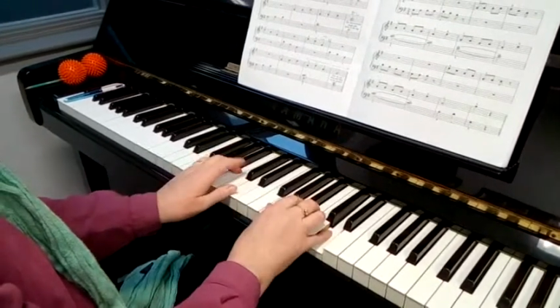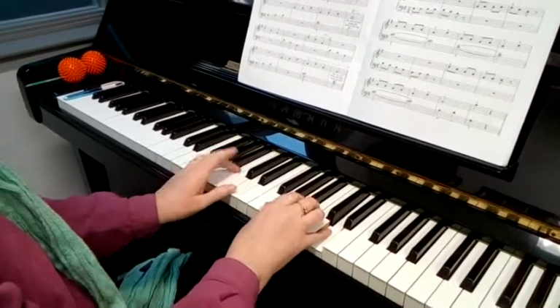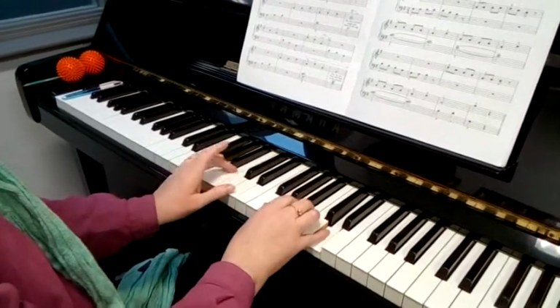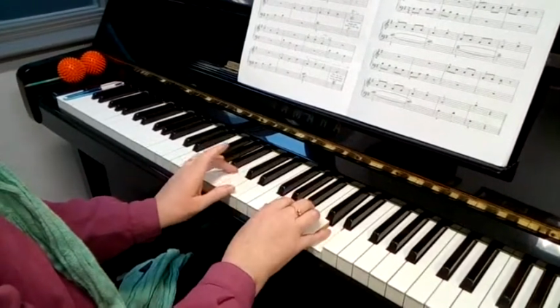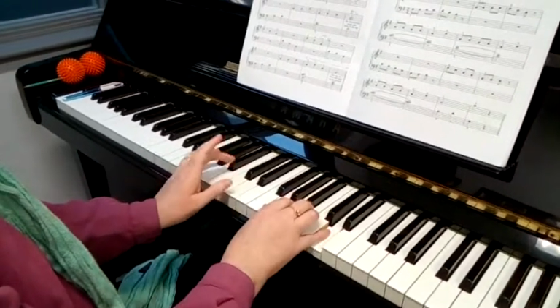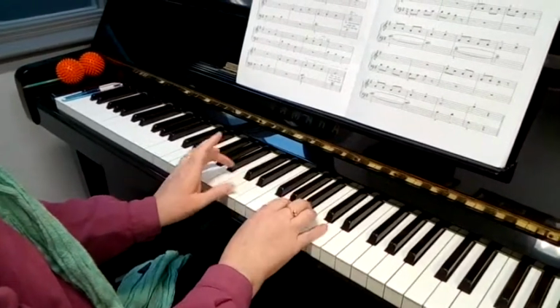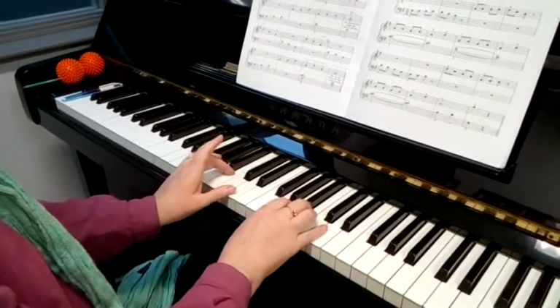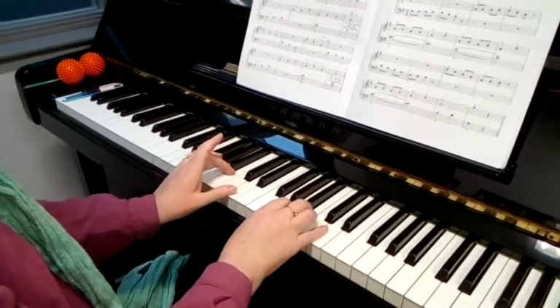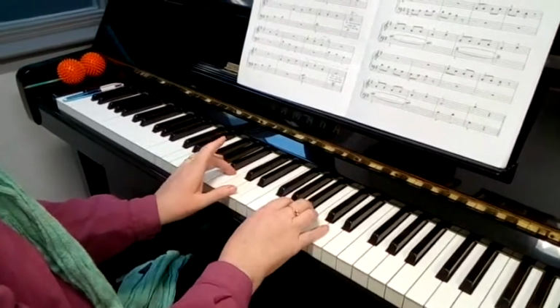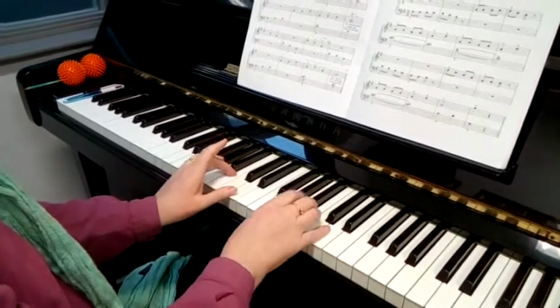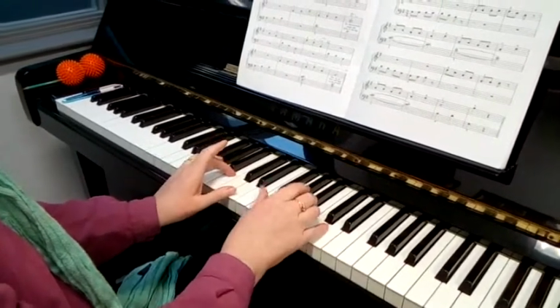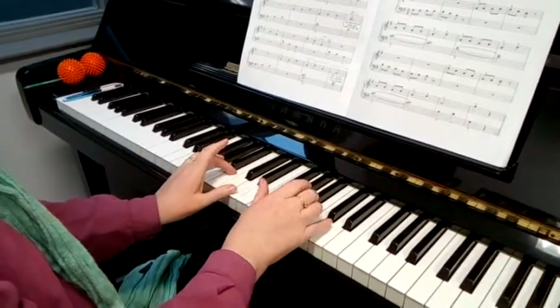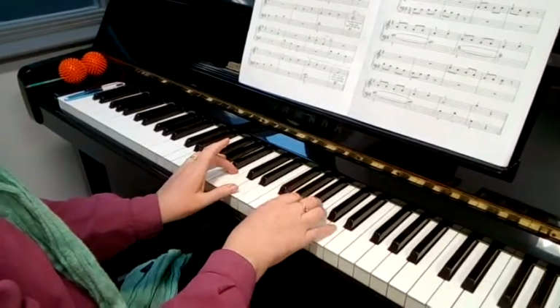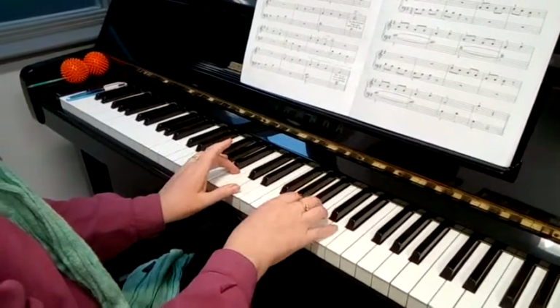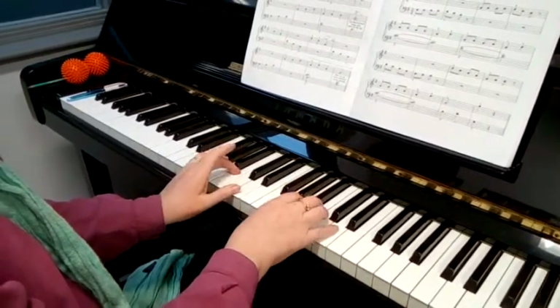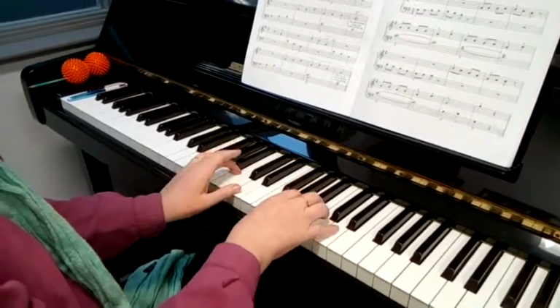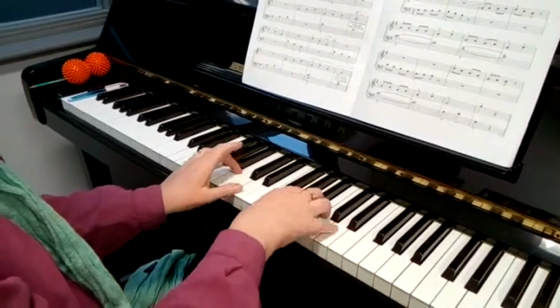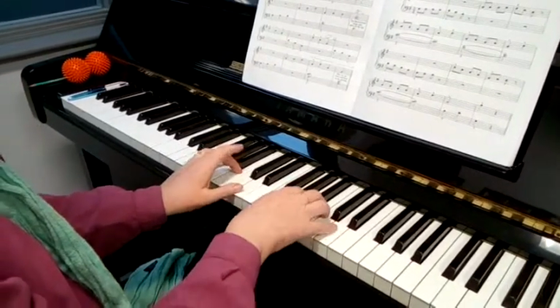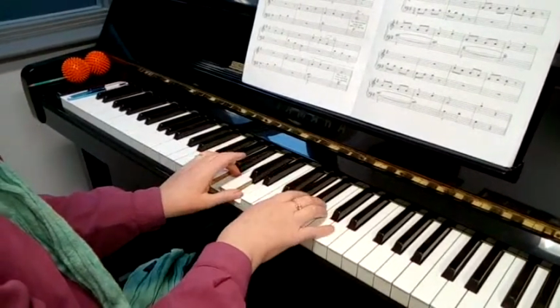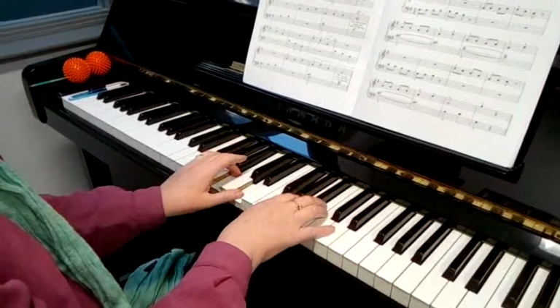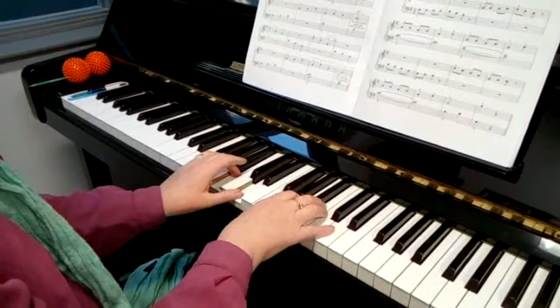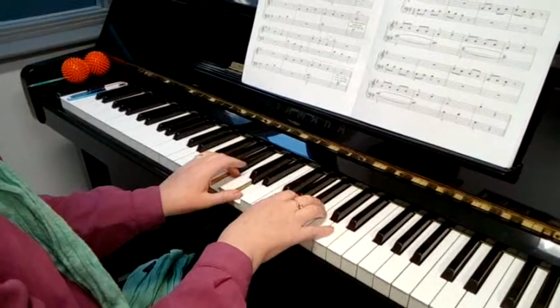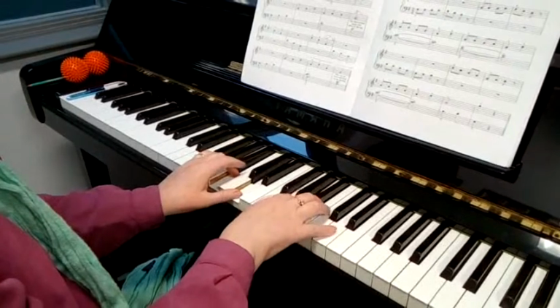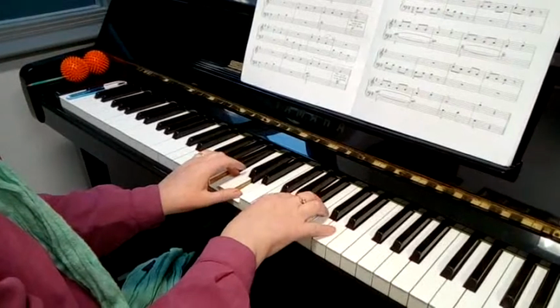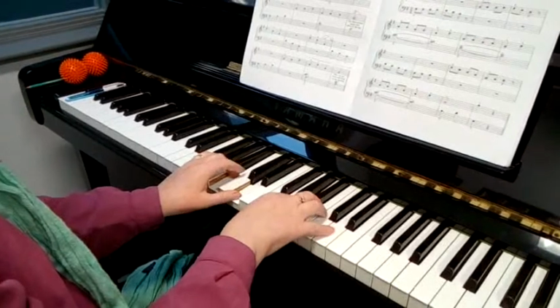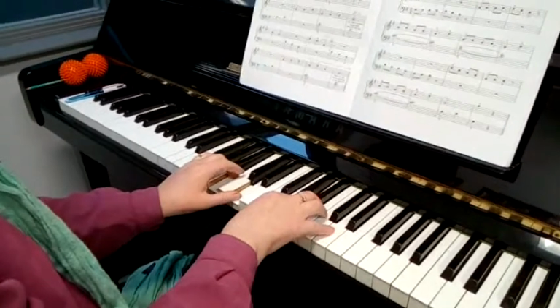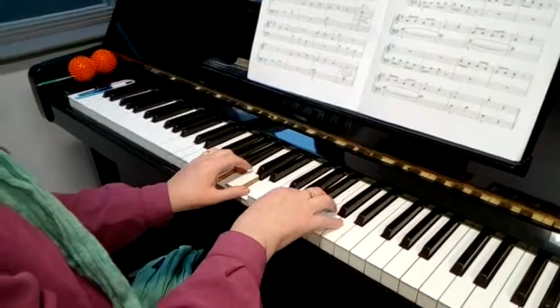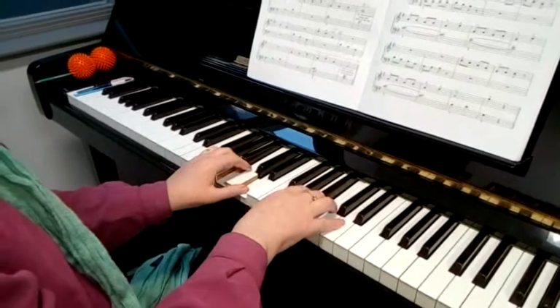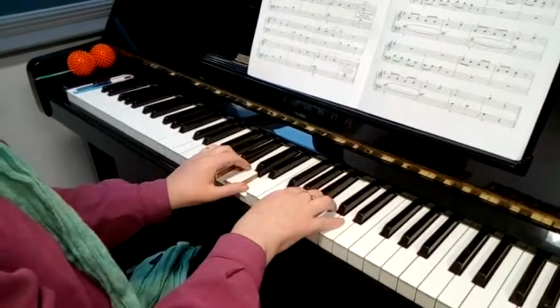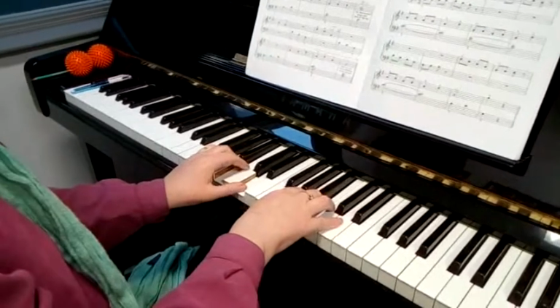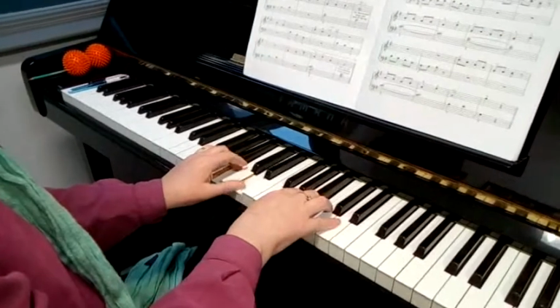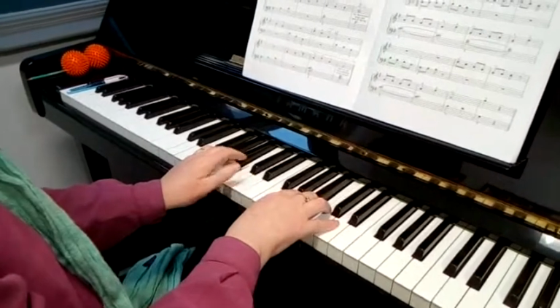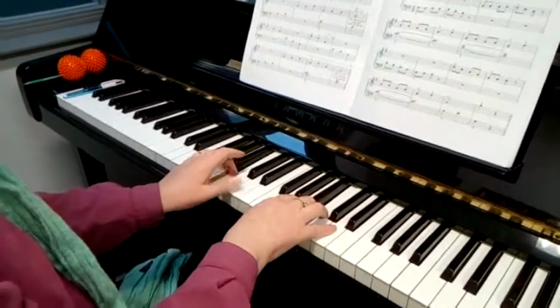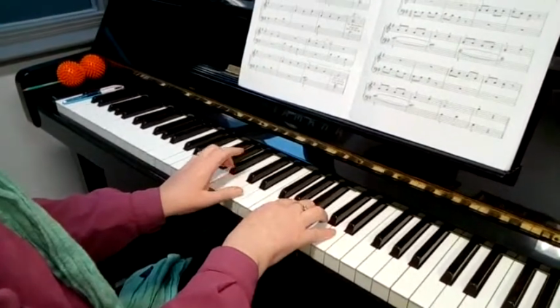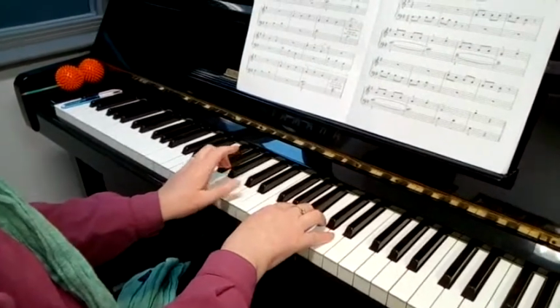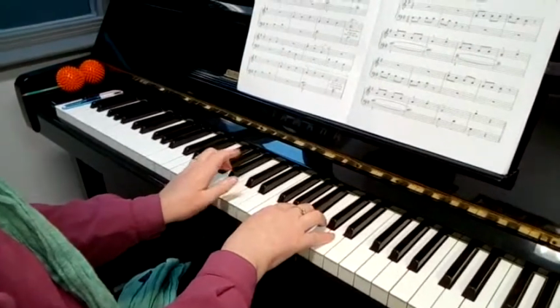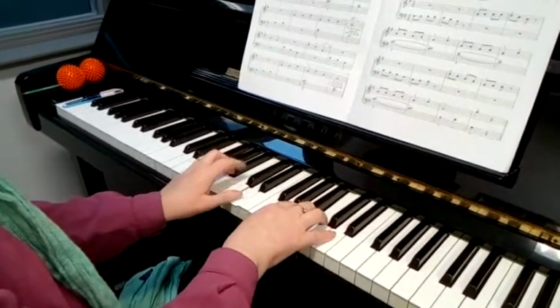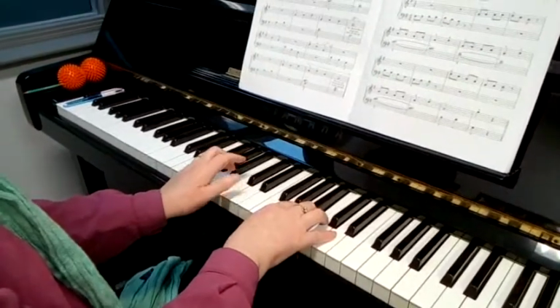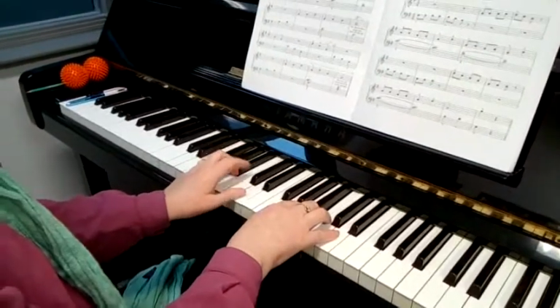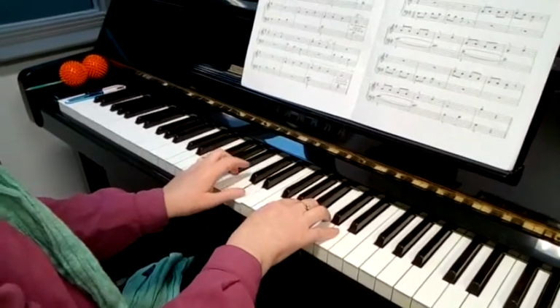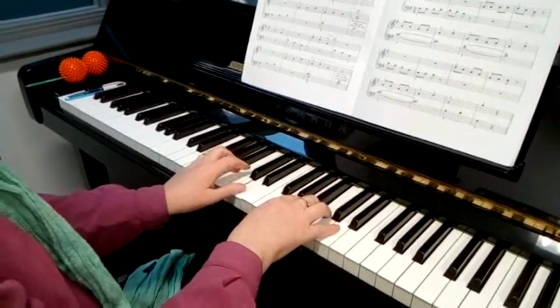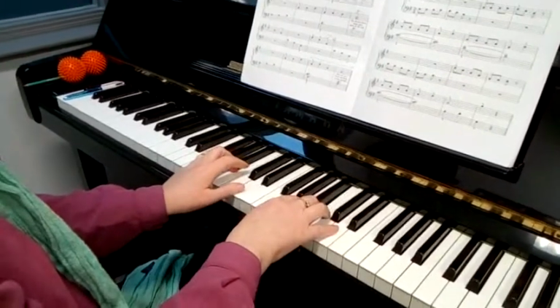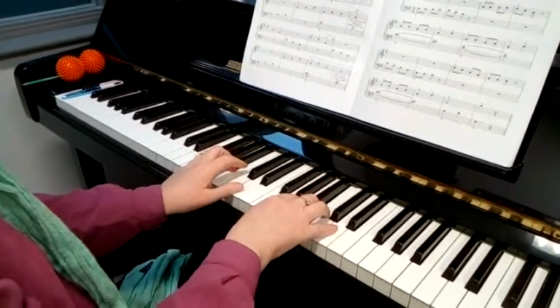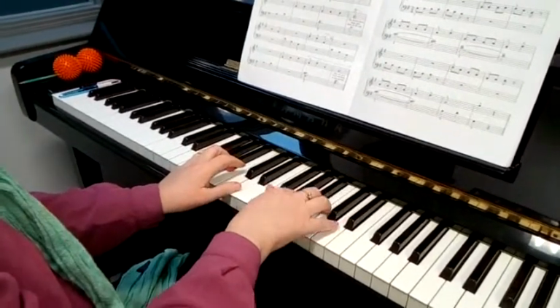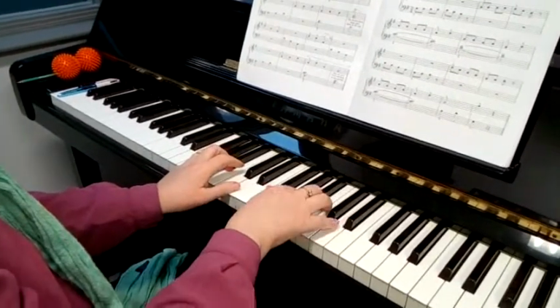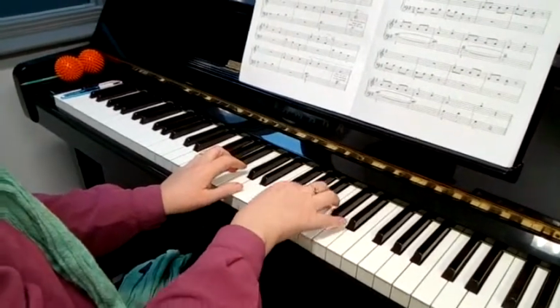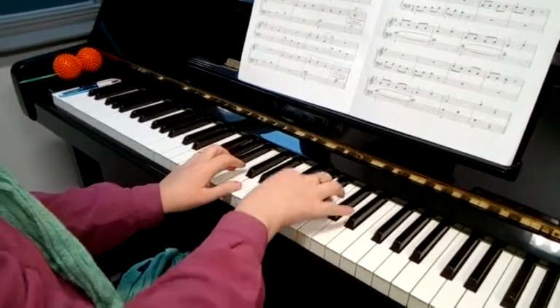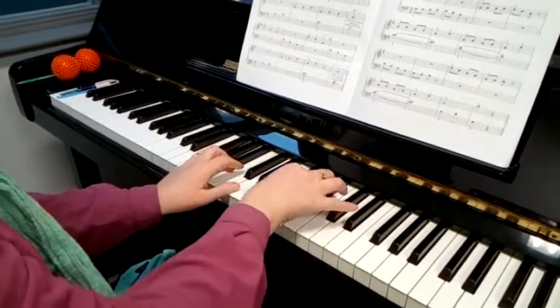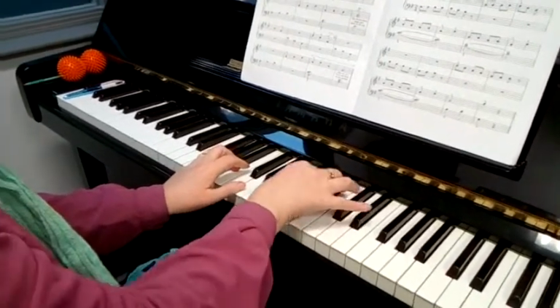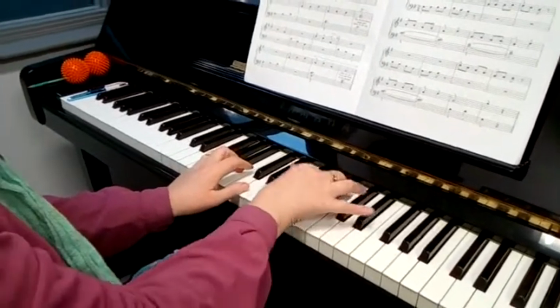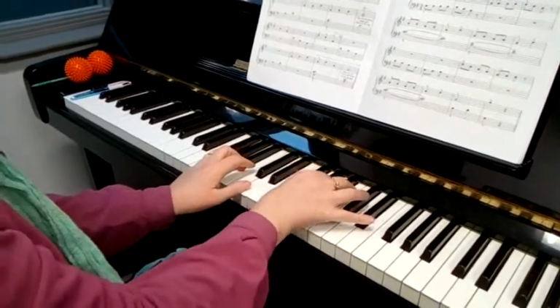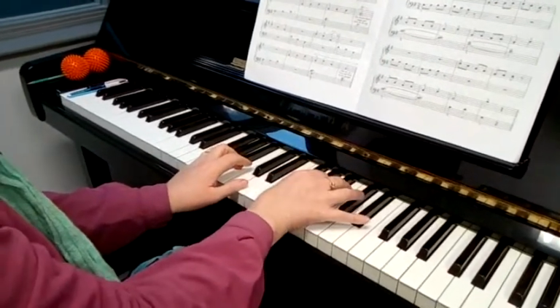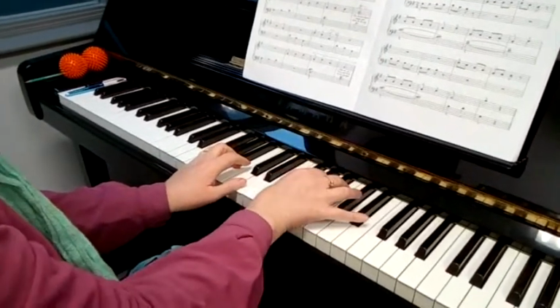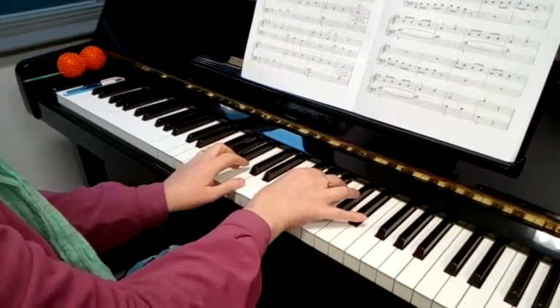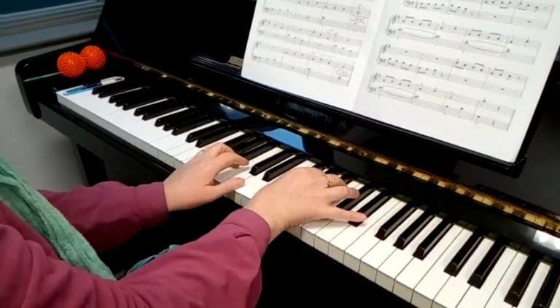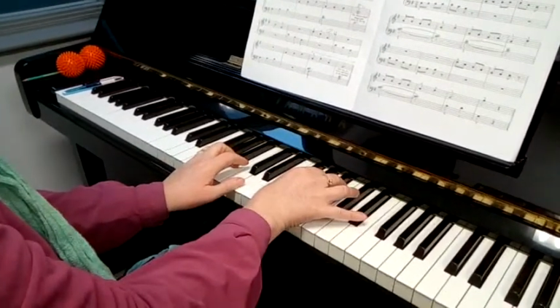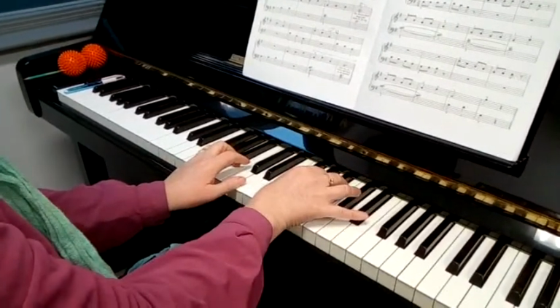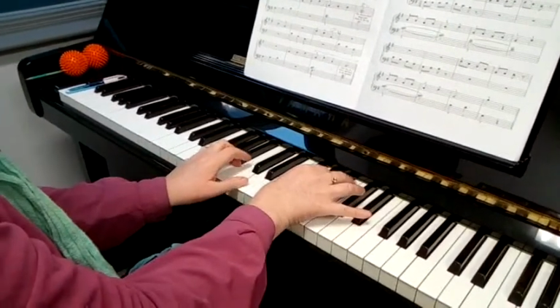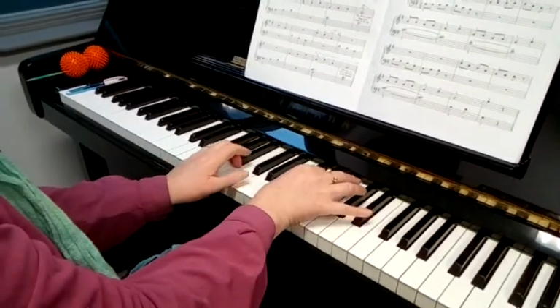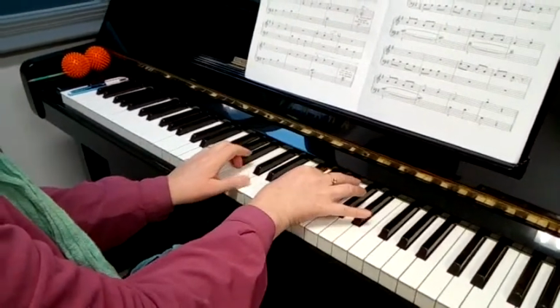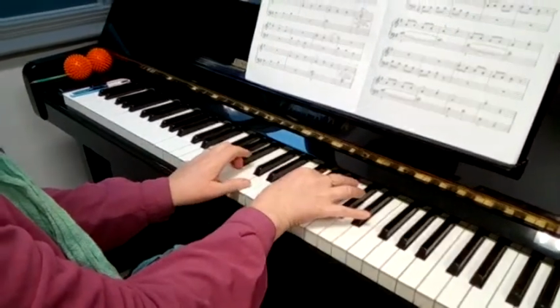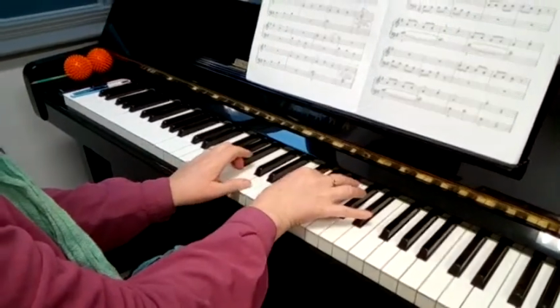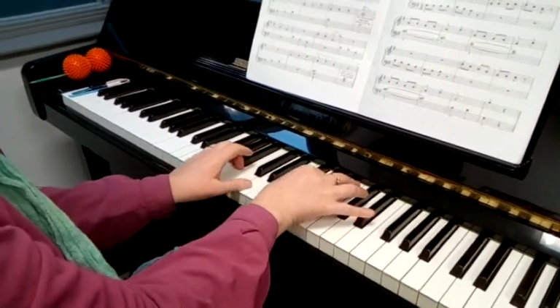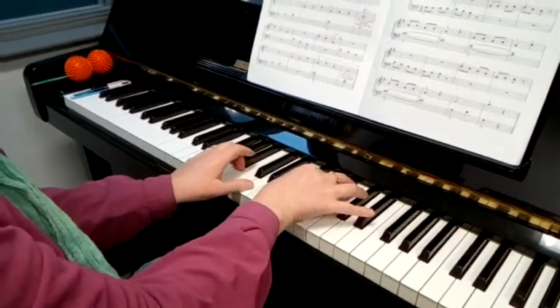Now 1 and 3 and 1. Keep the 1 there. Slide your thumb down to F sharp. Keep your 2.